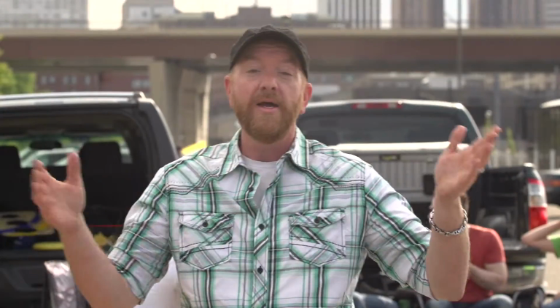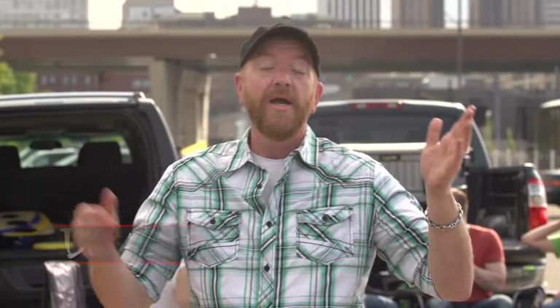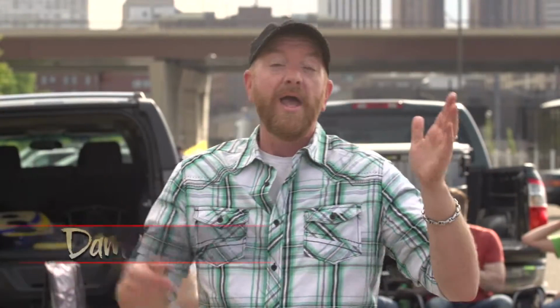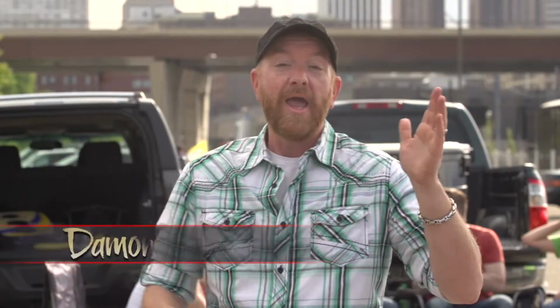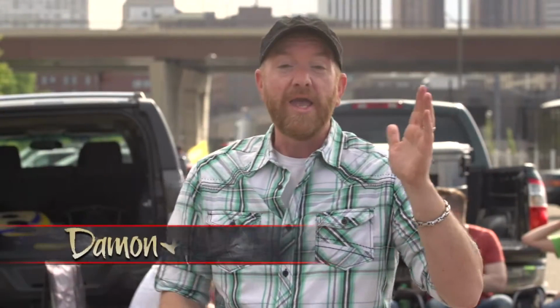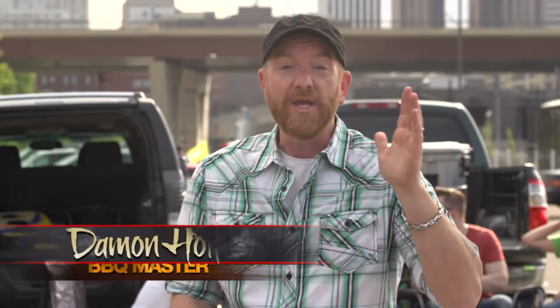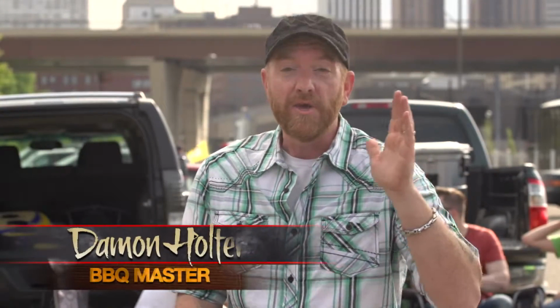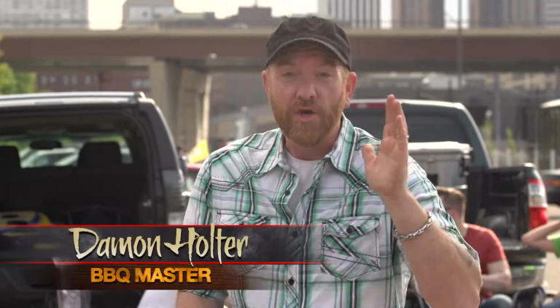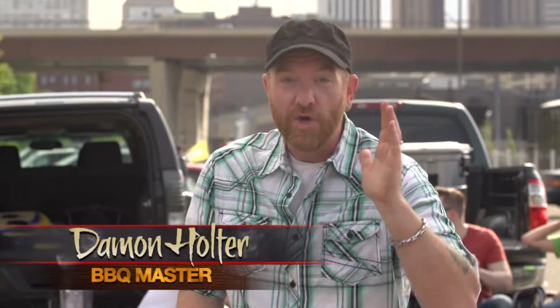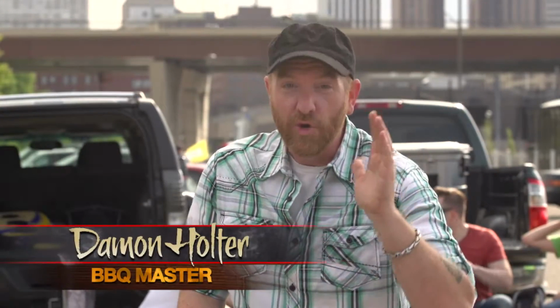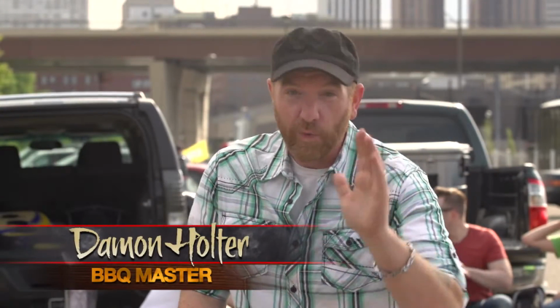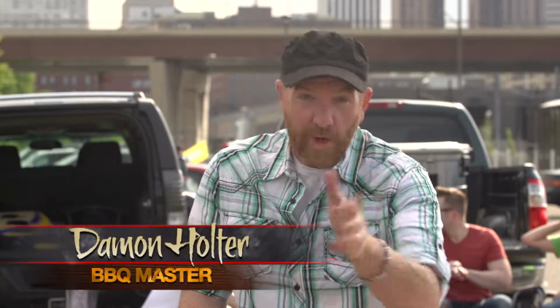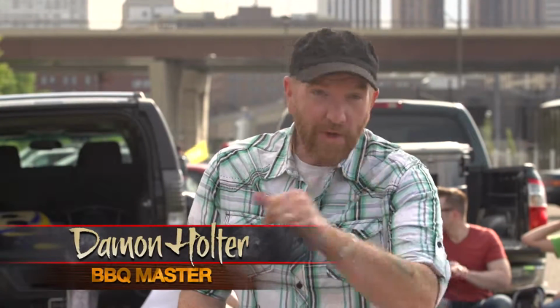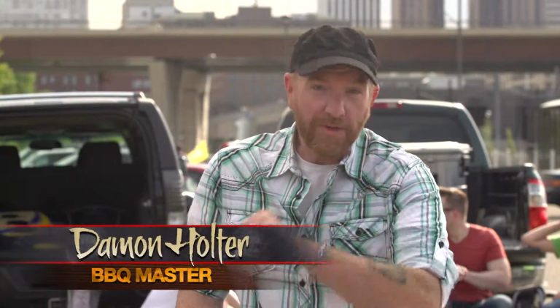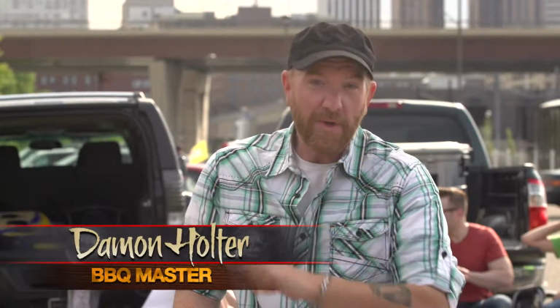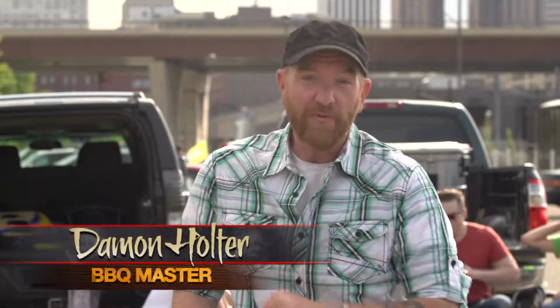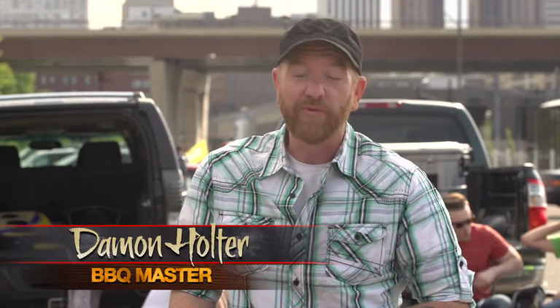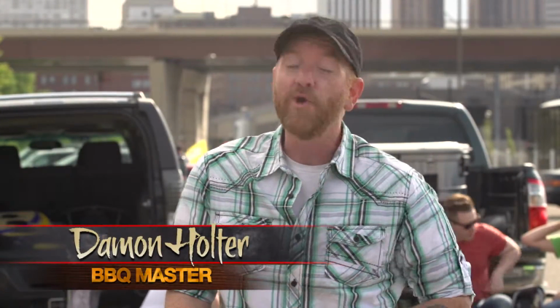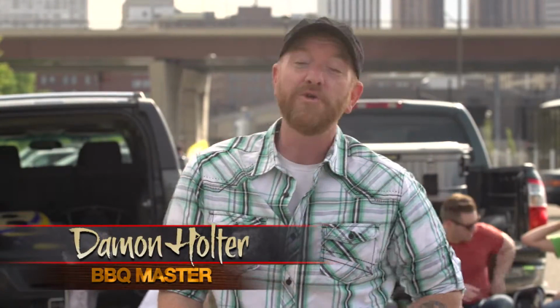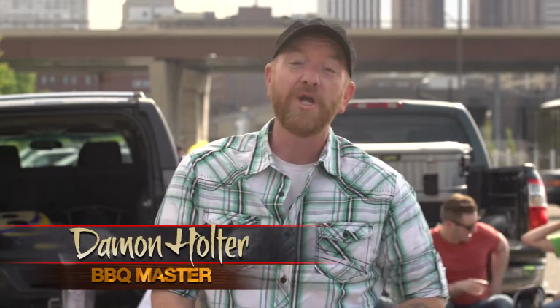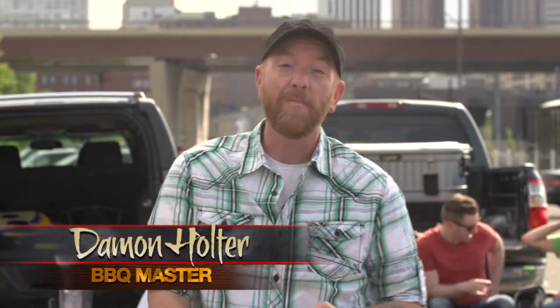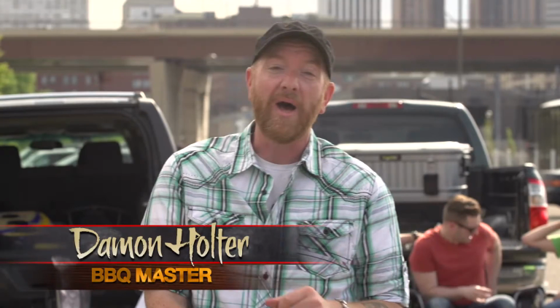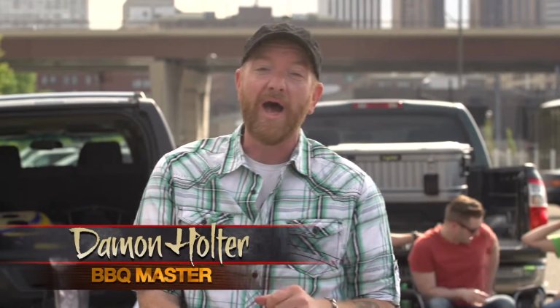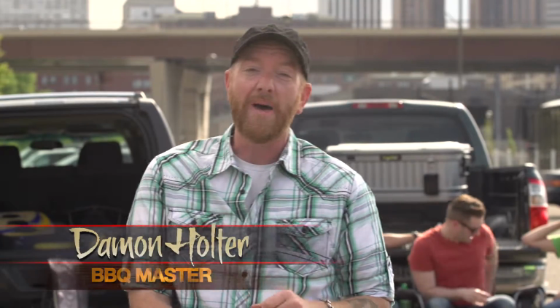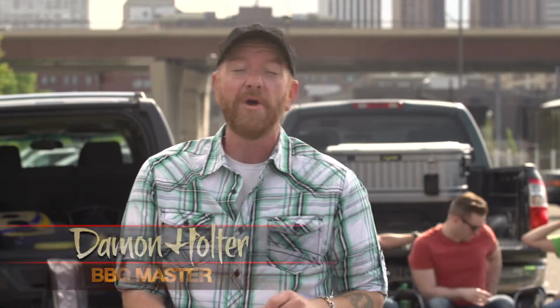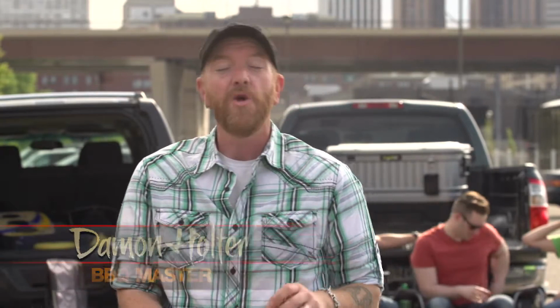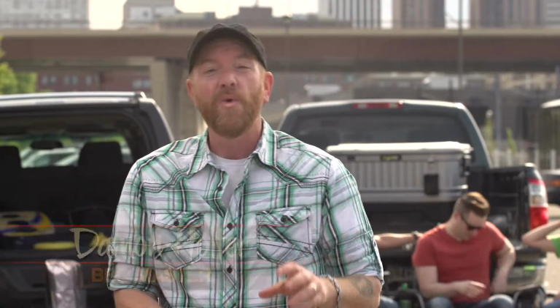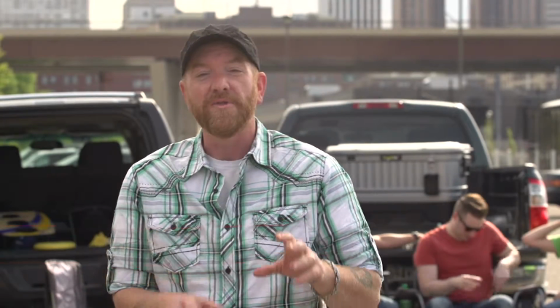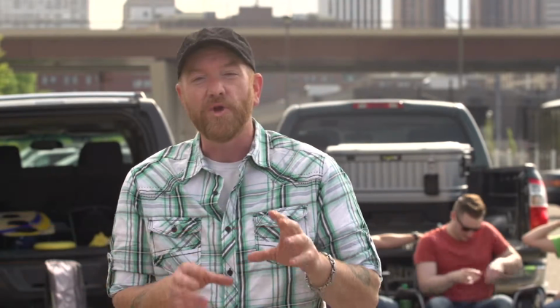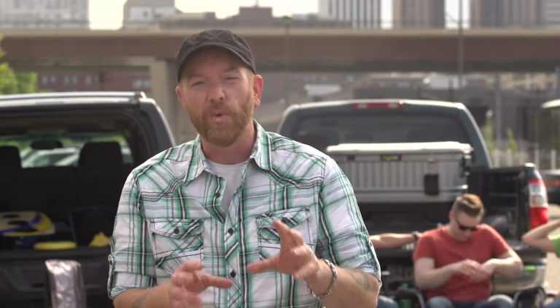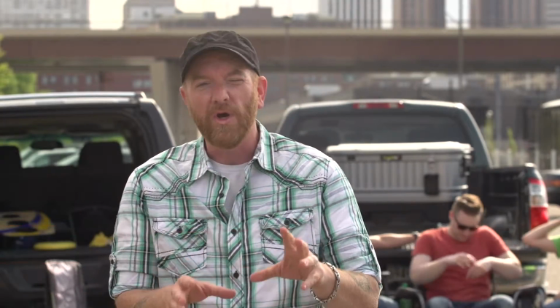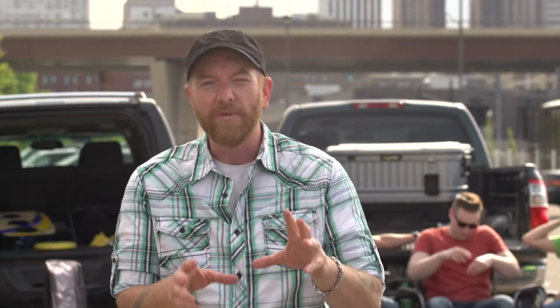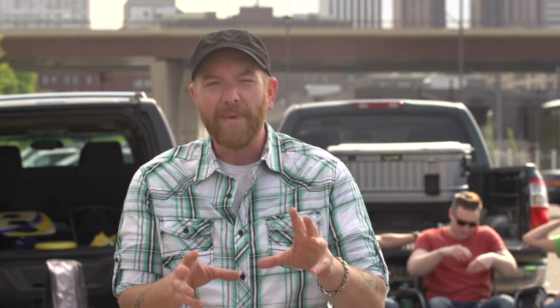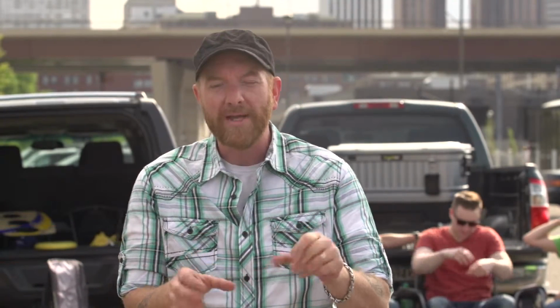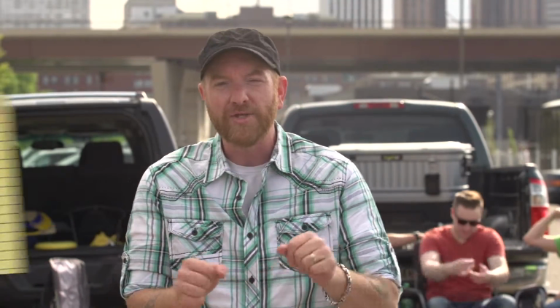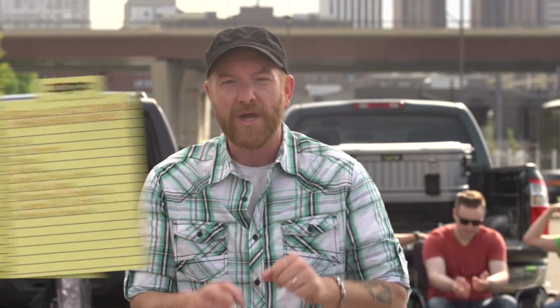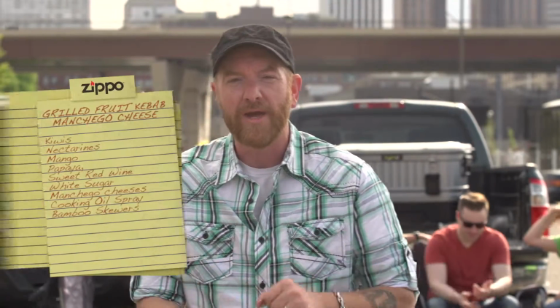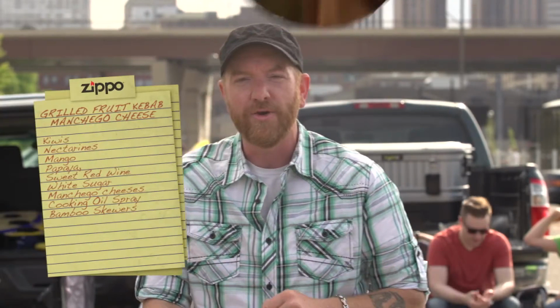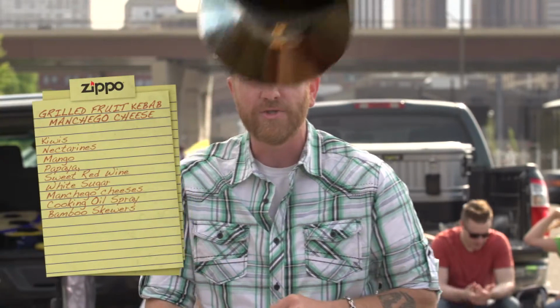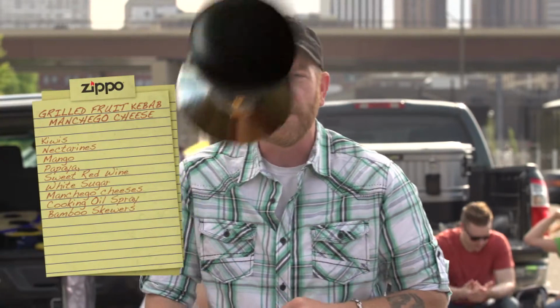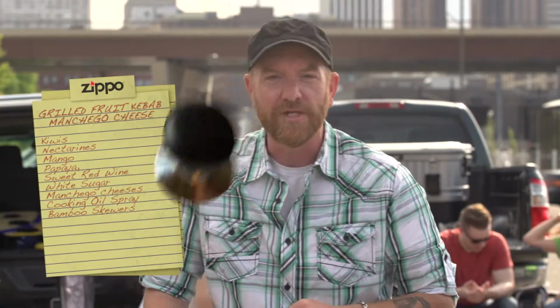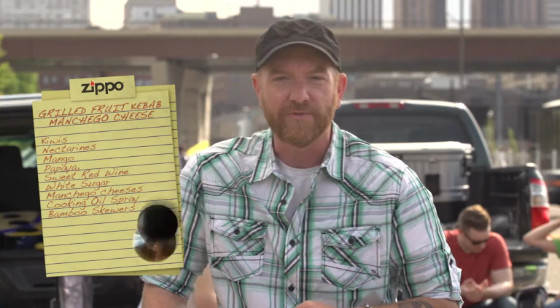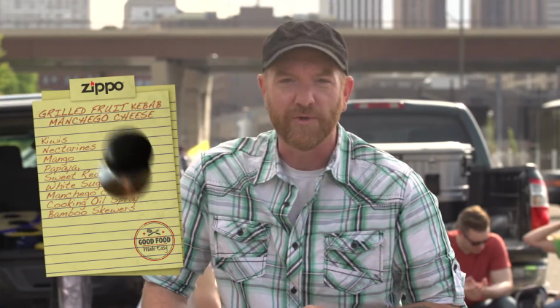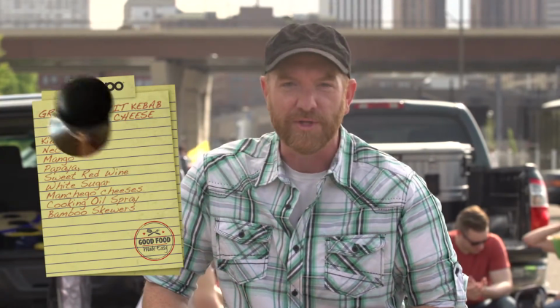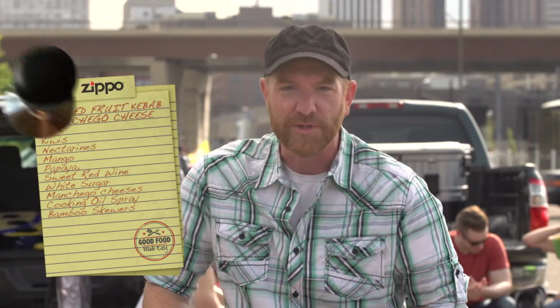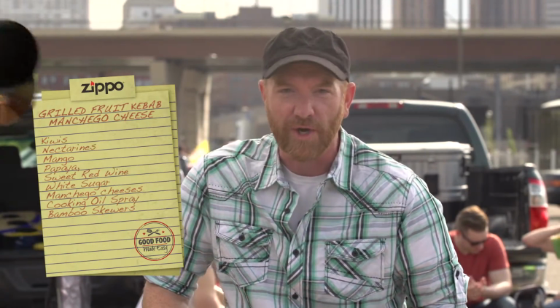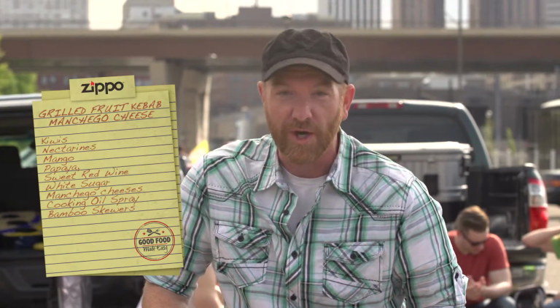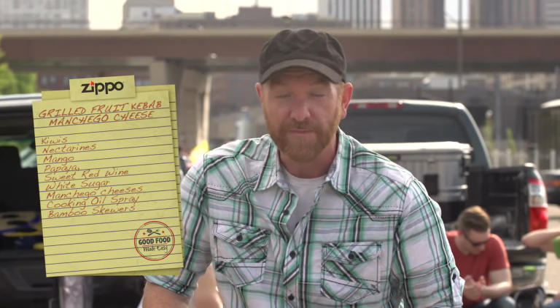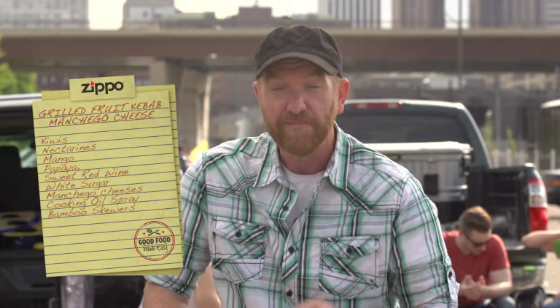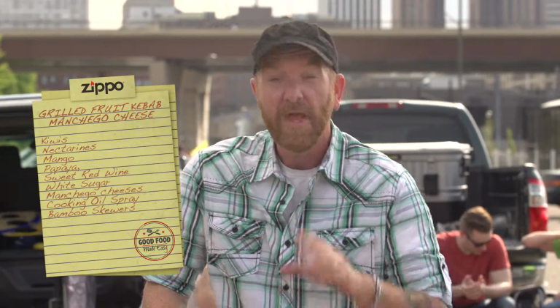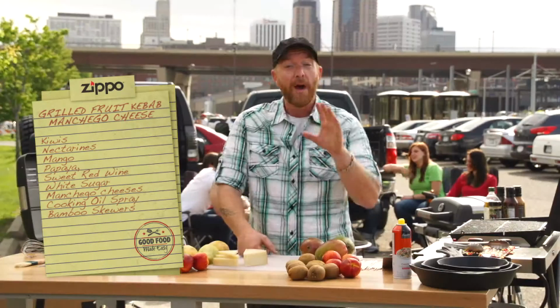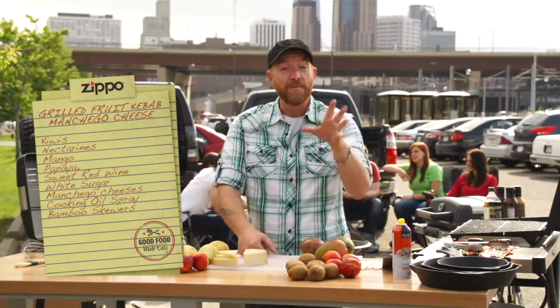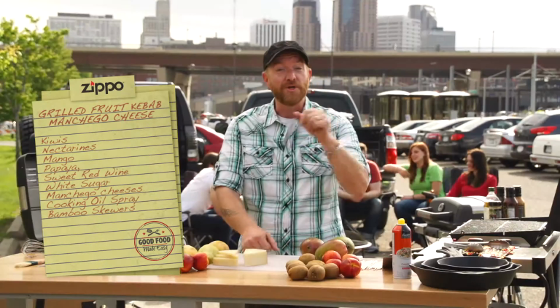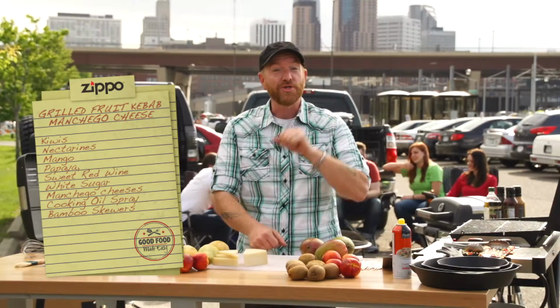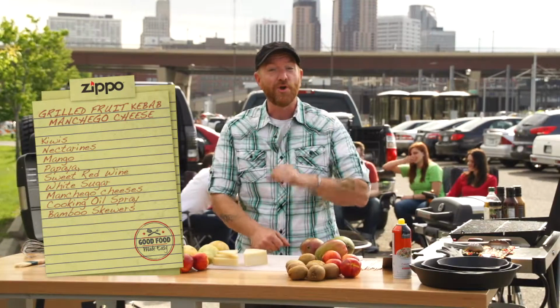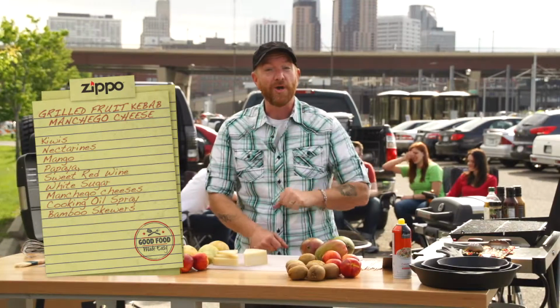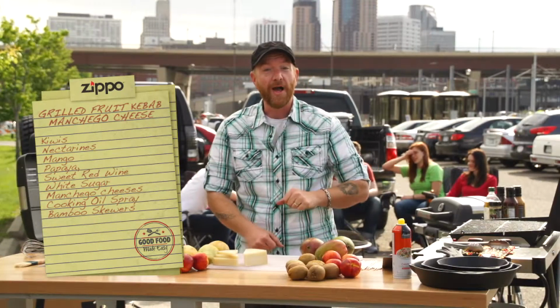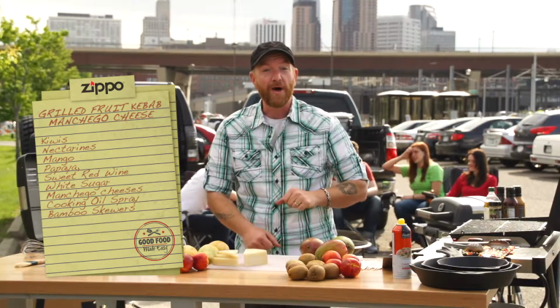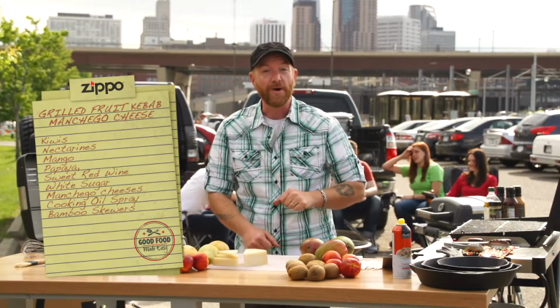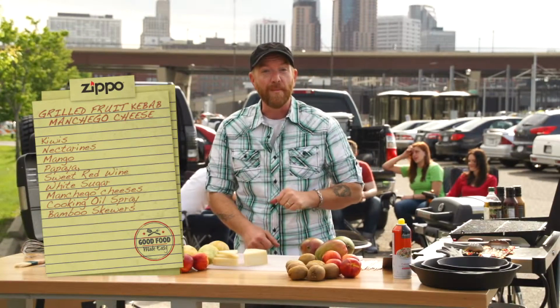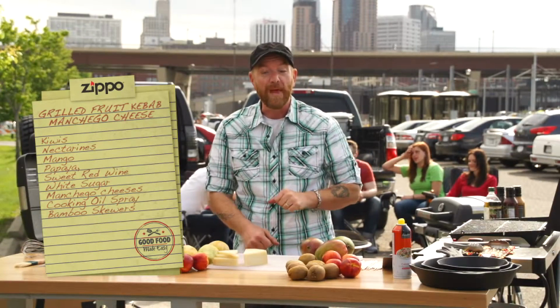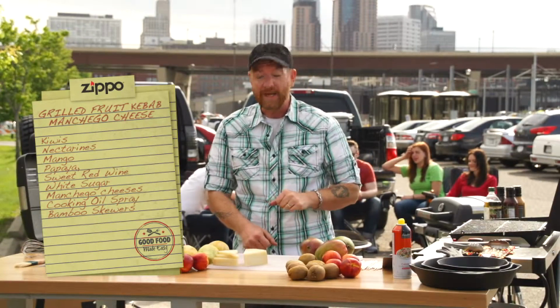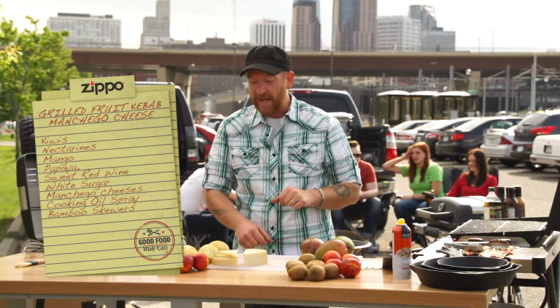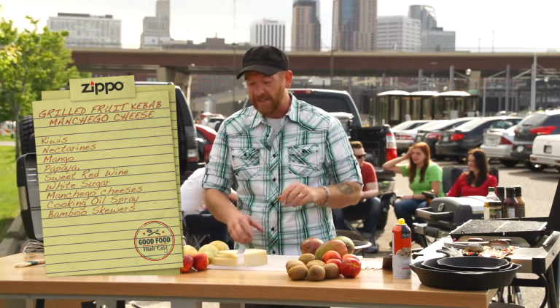A grilled fruit kebab with grilled manchego cheese for dessert. I'm gonna show you how to make it.